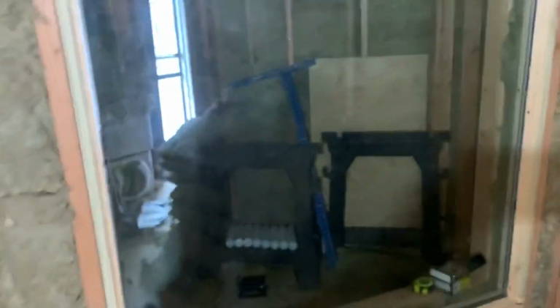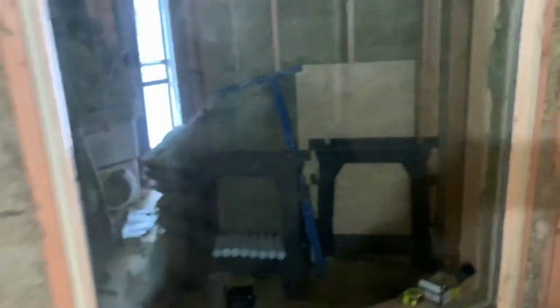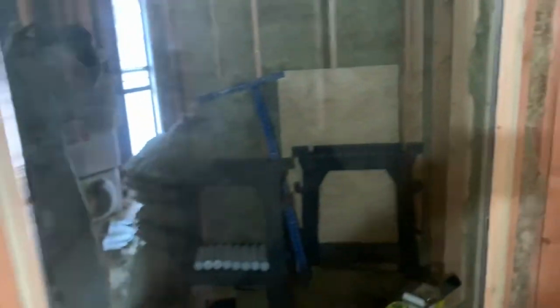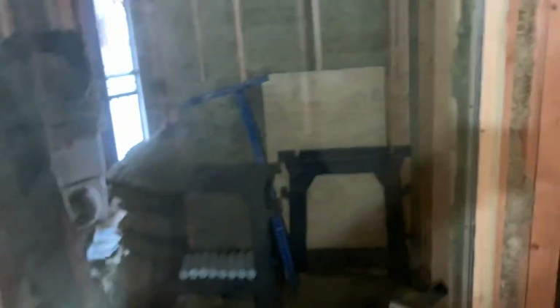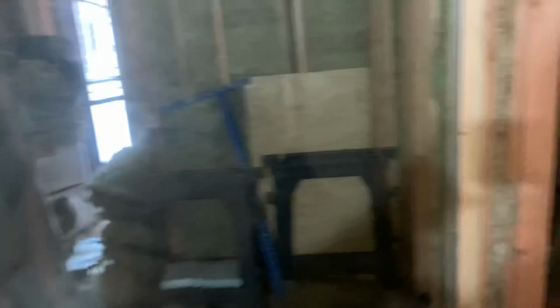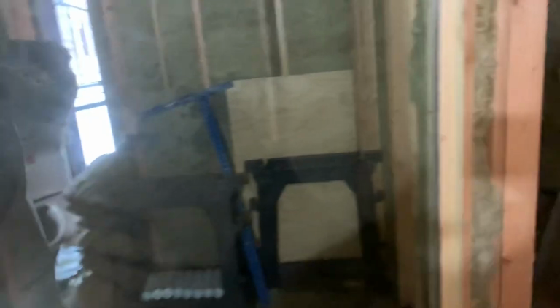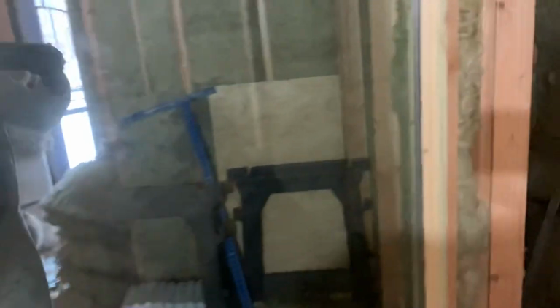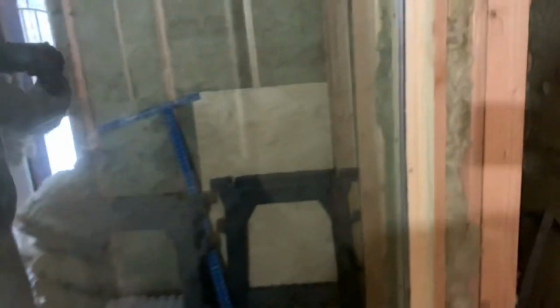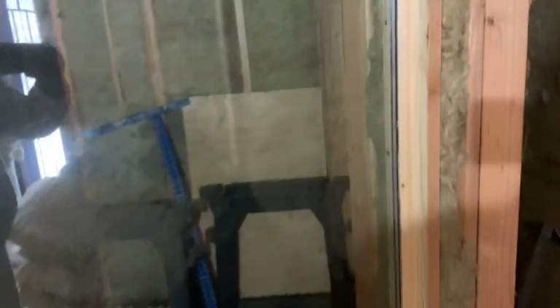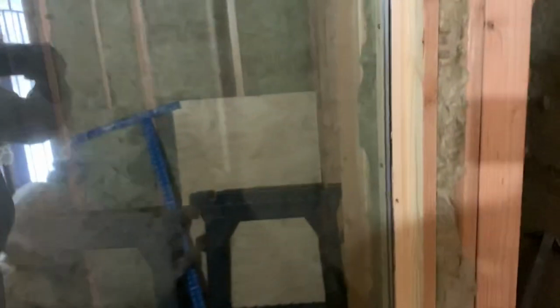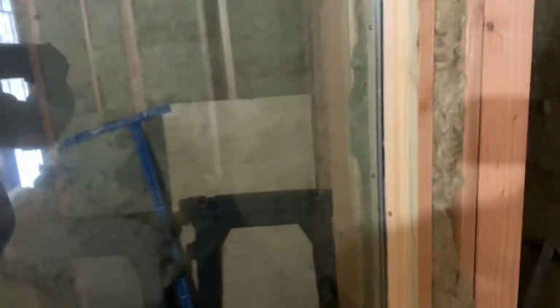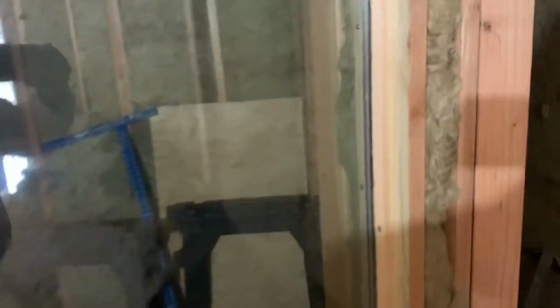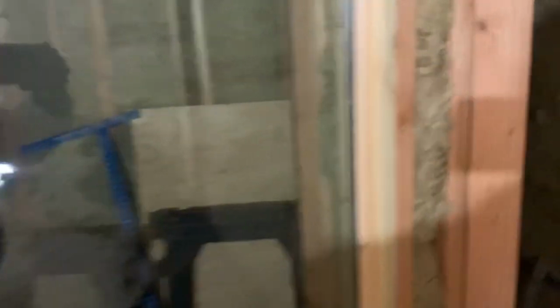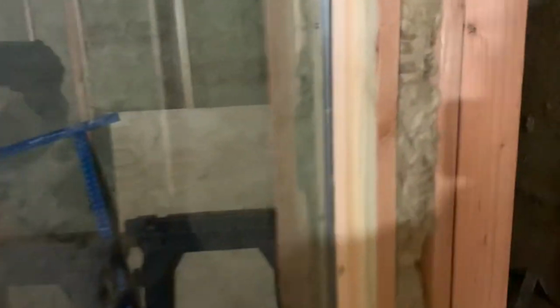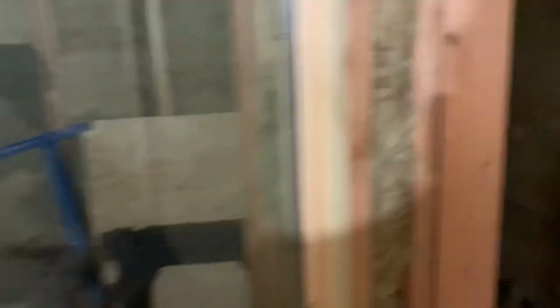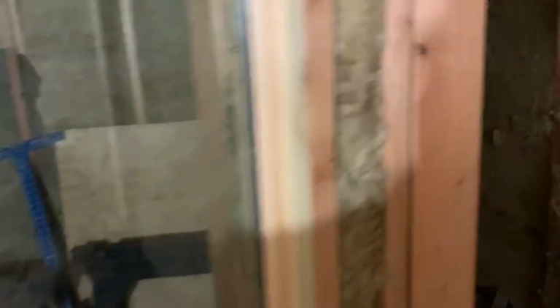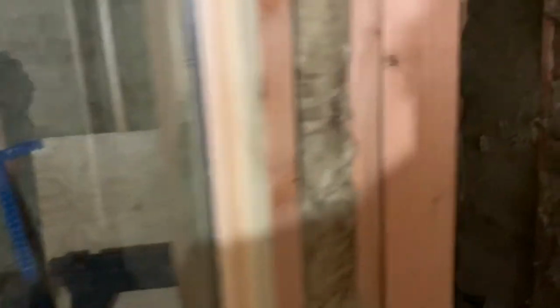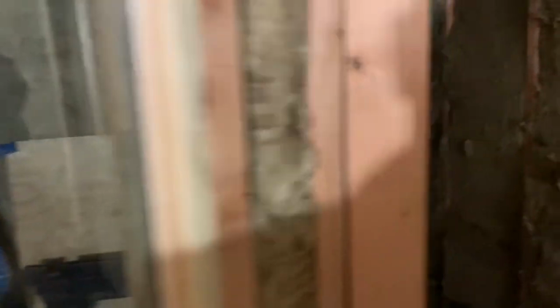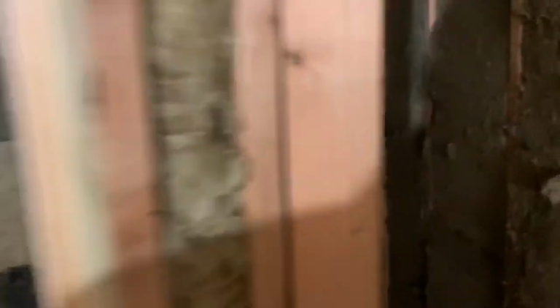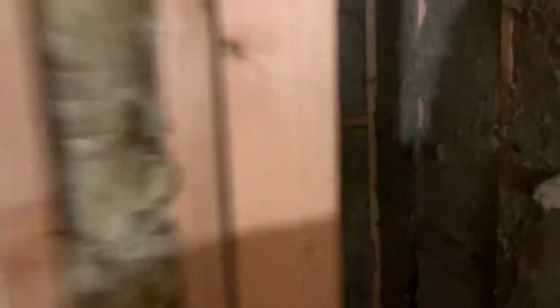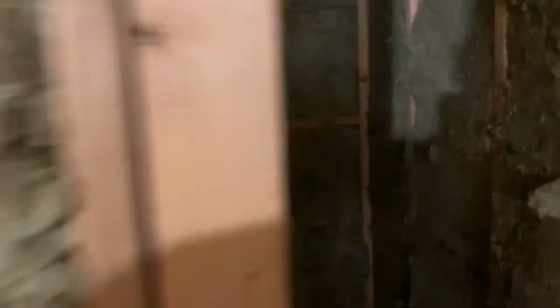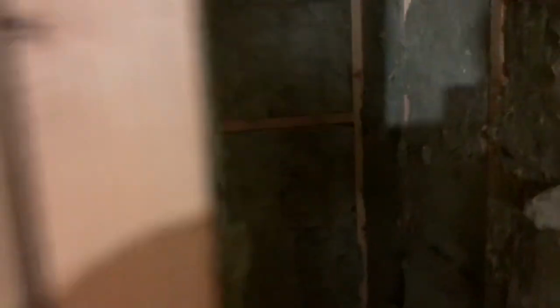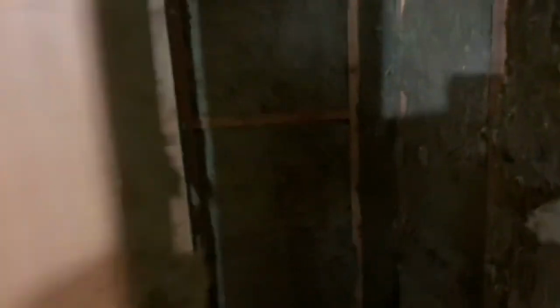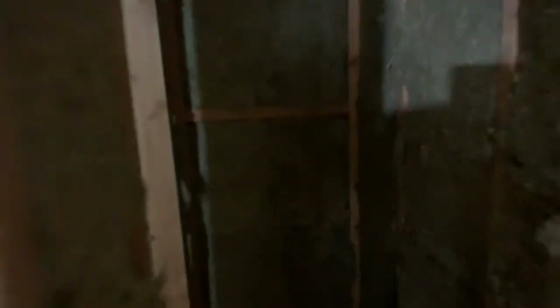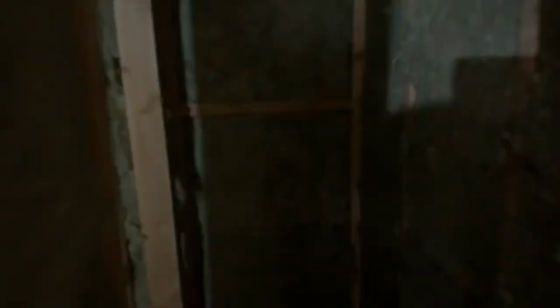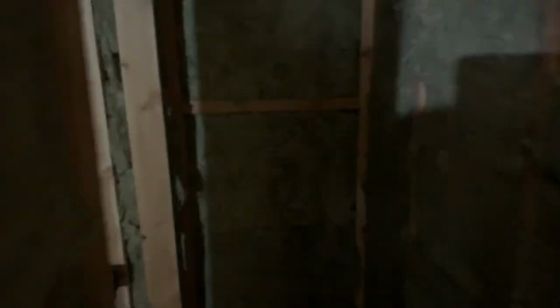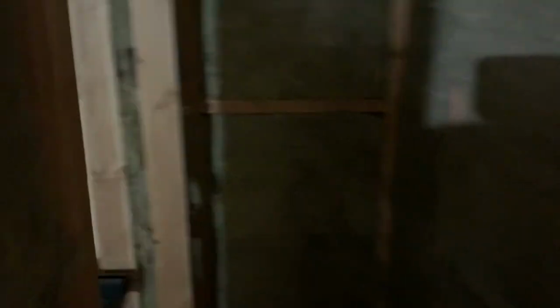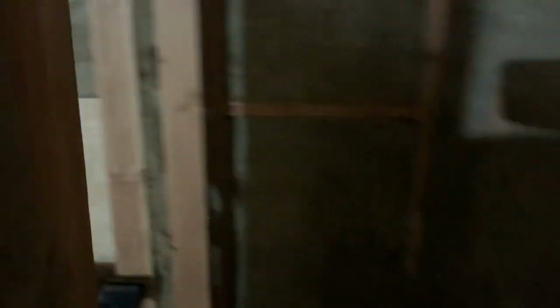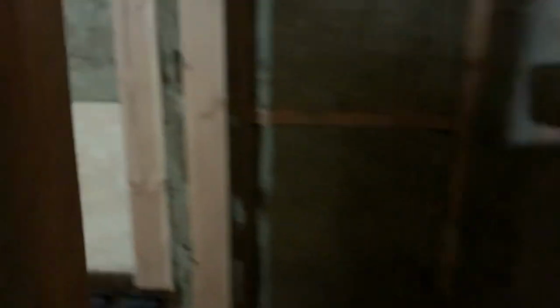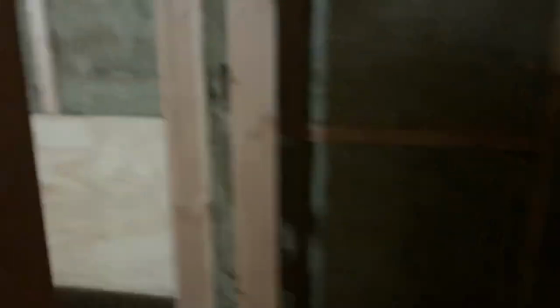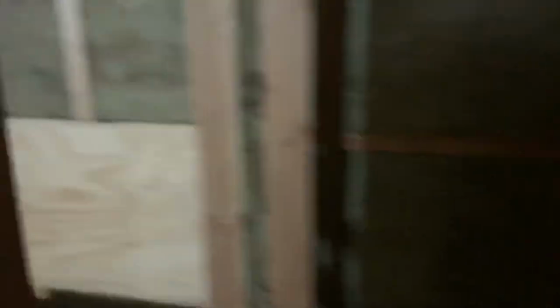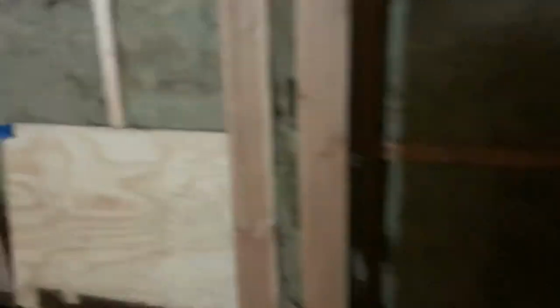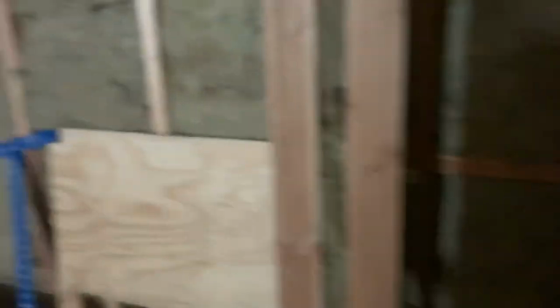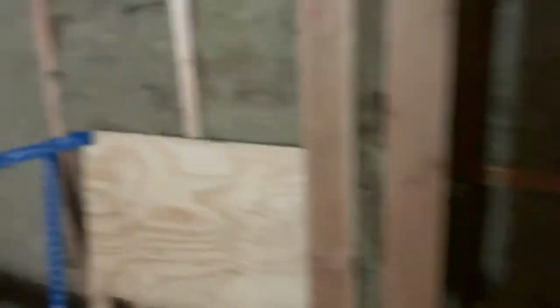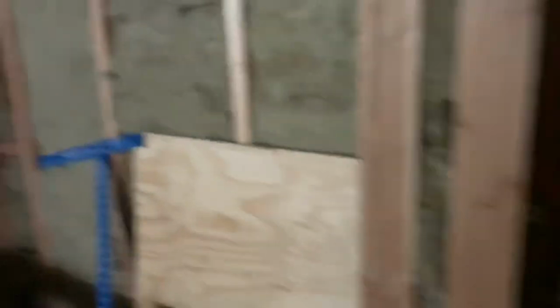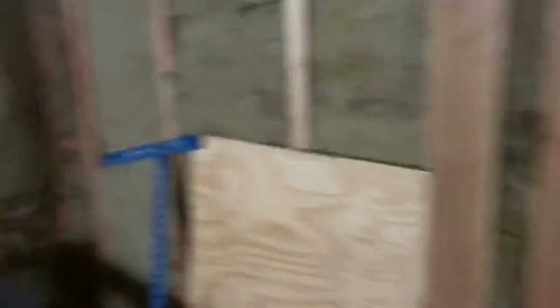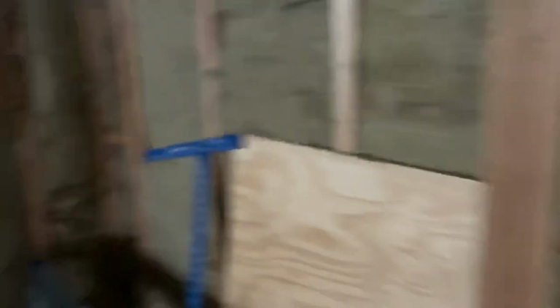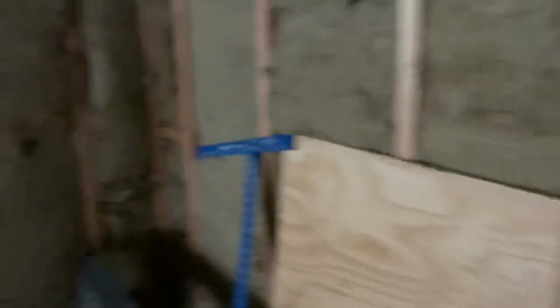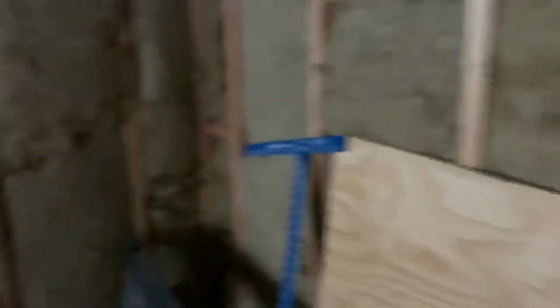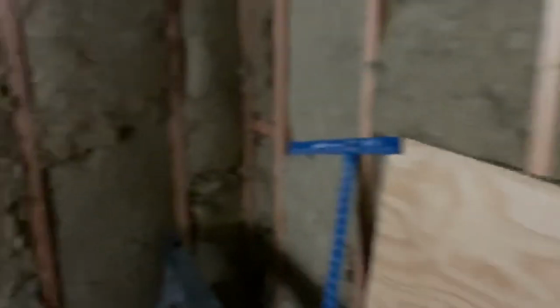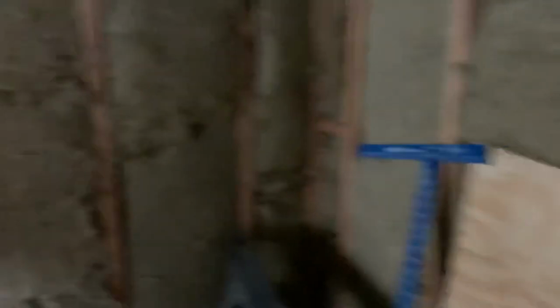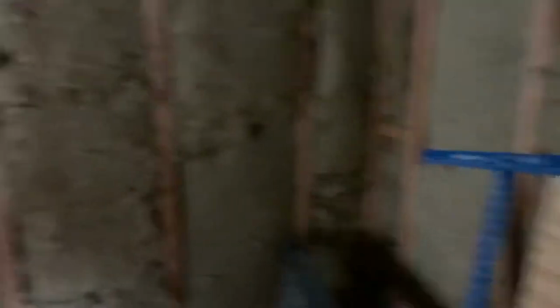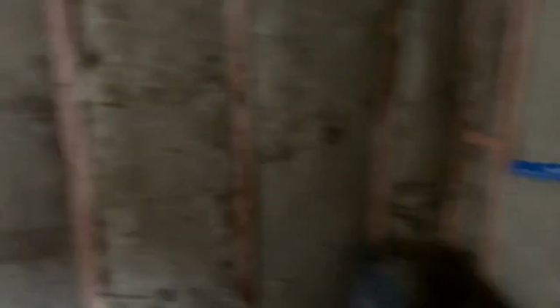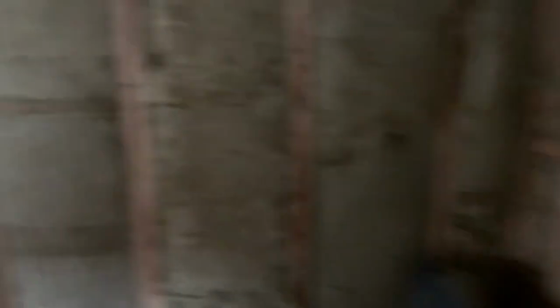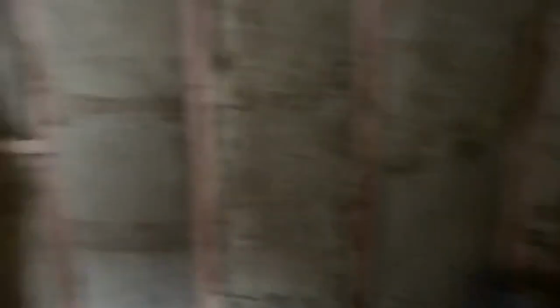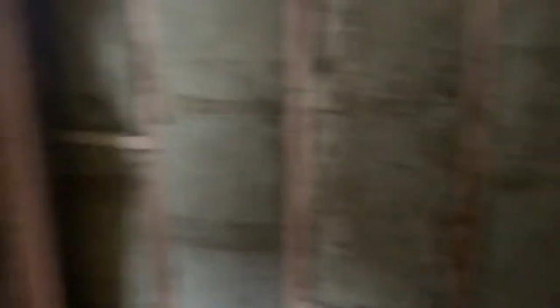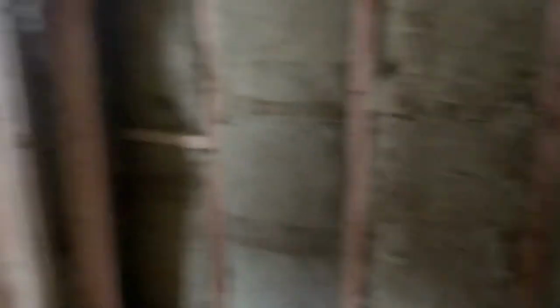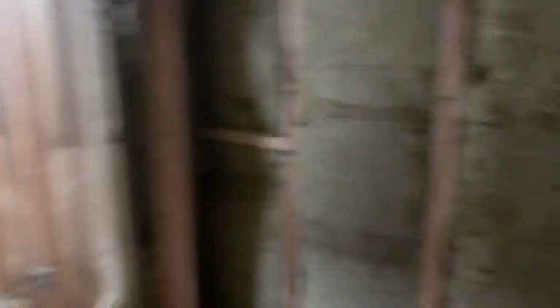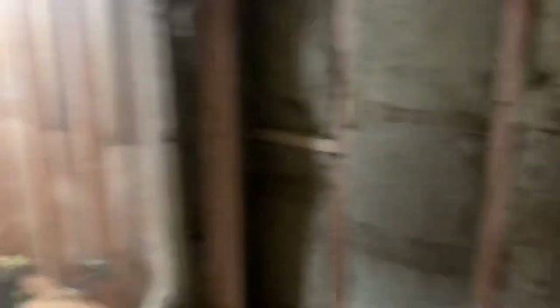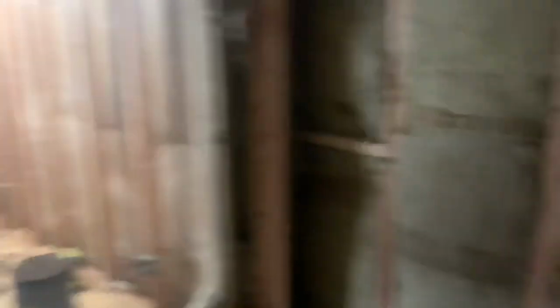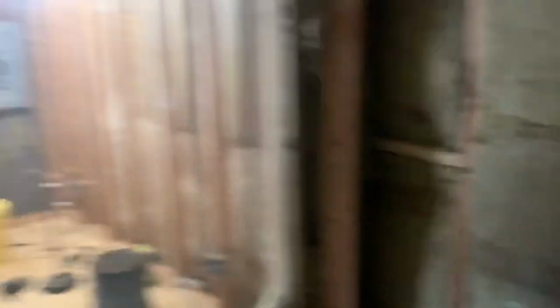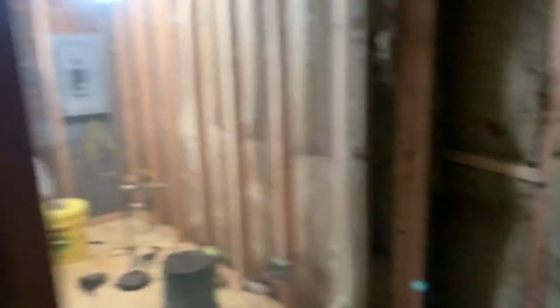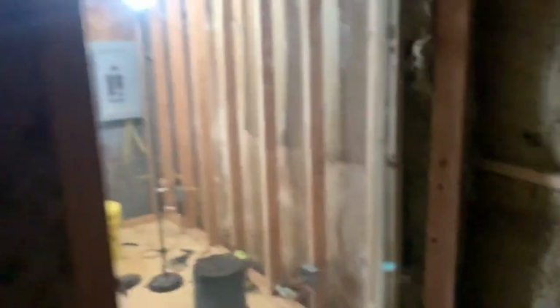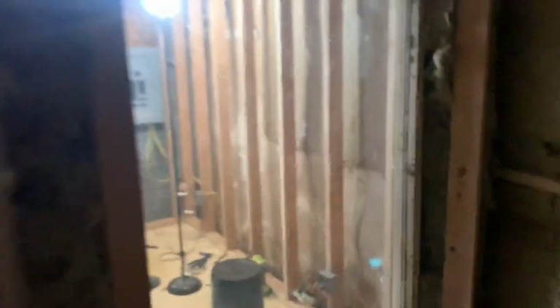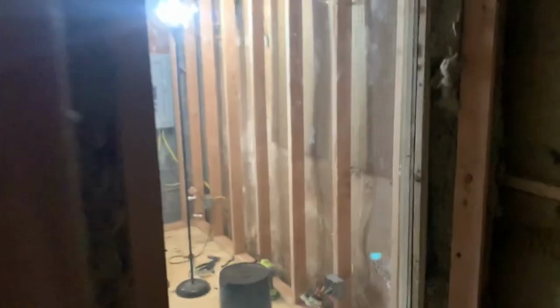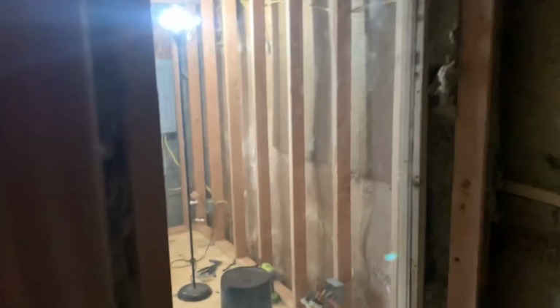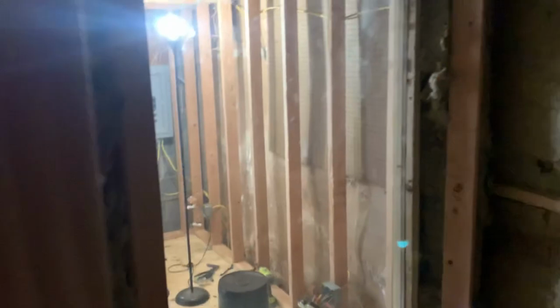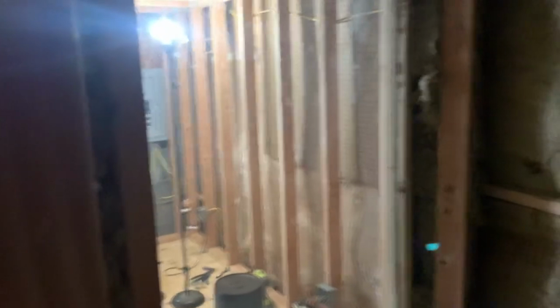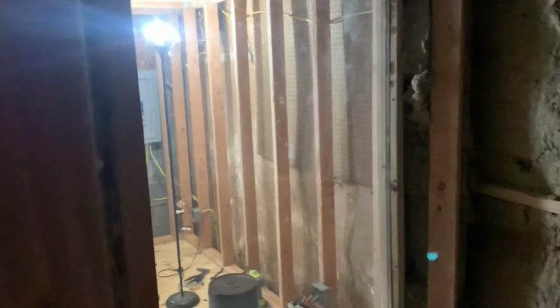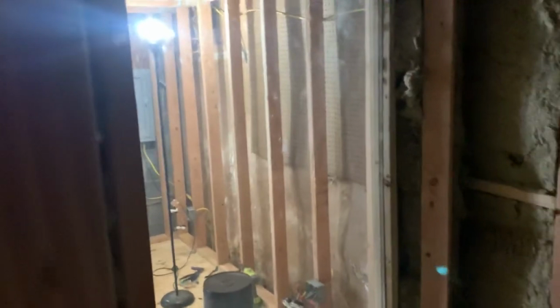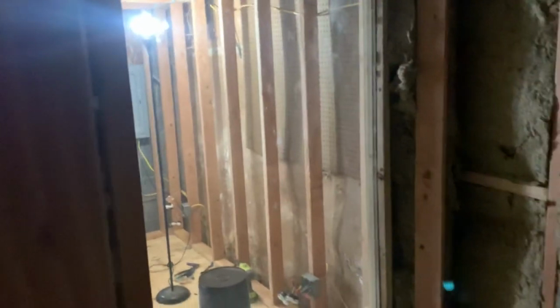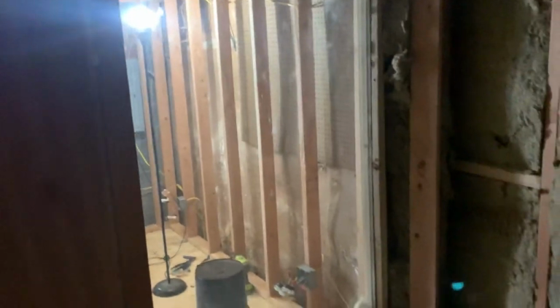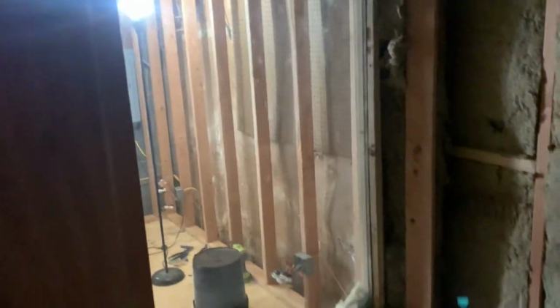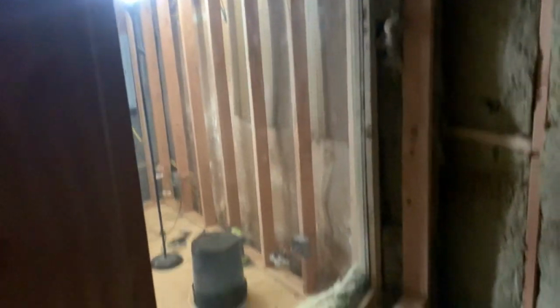SL Building the Studio, part 17 — the glass is in.